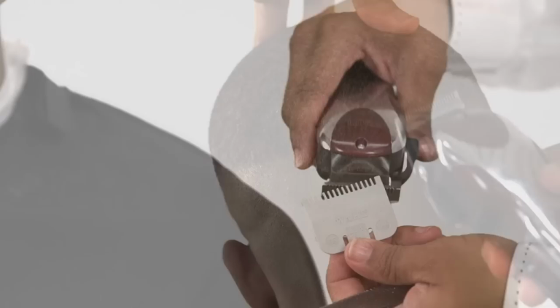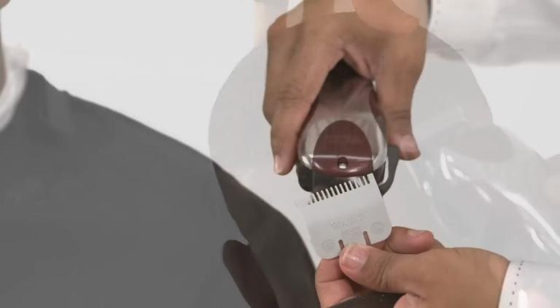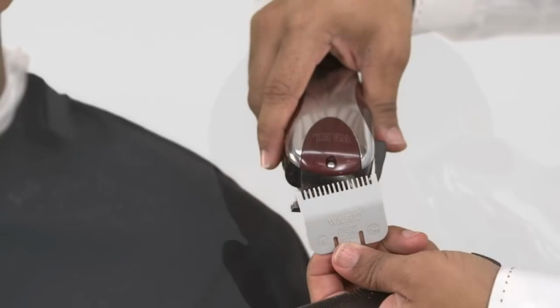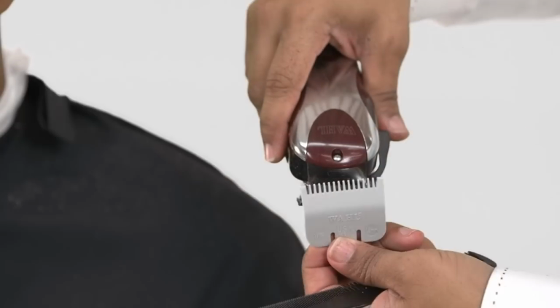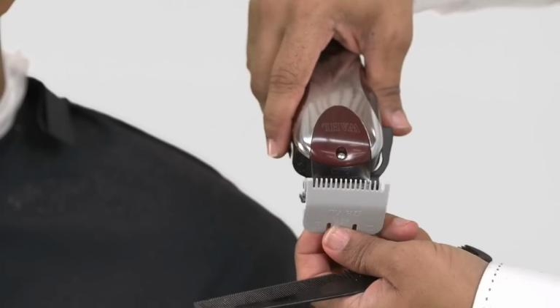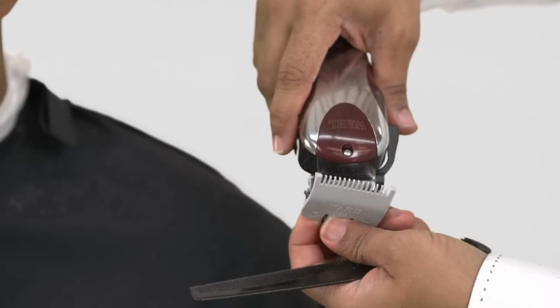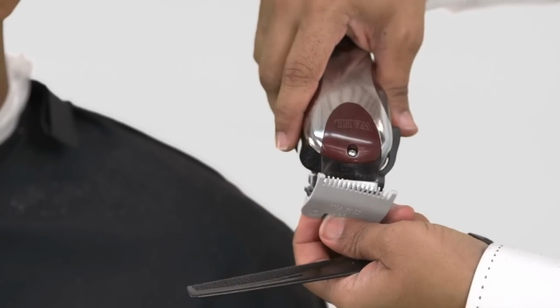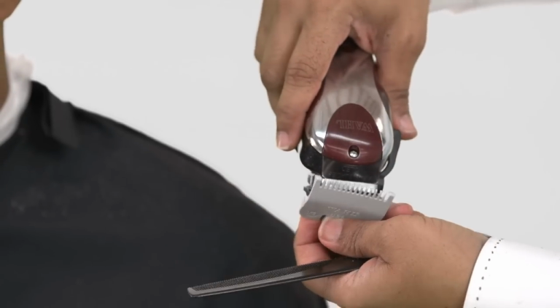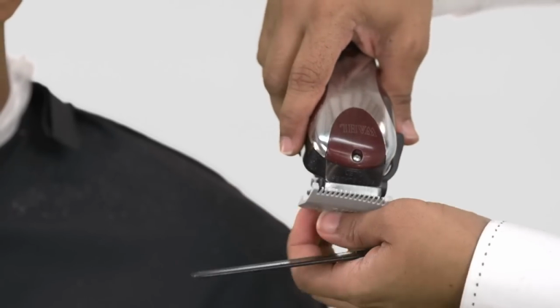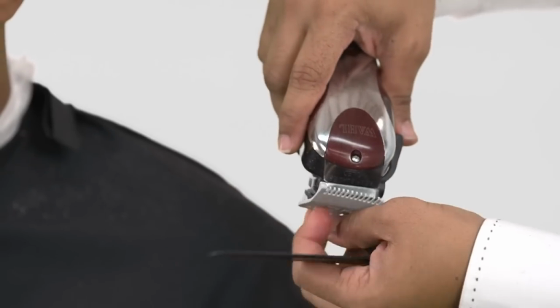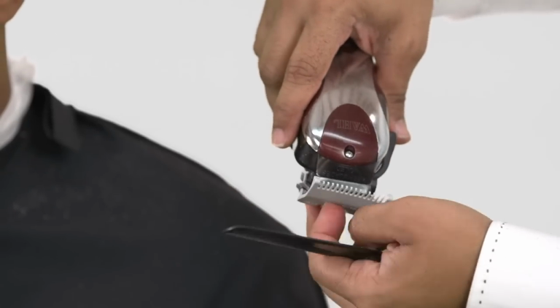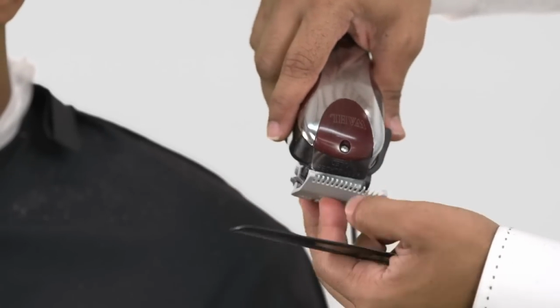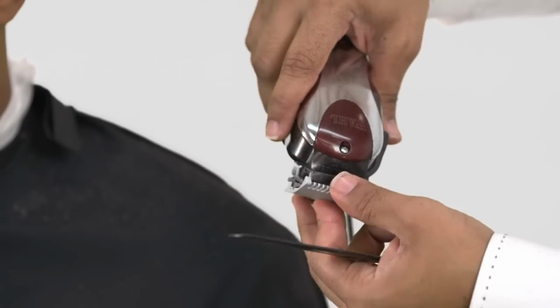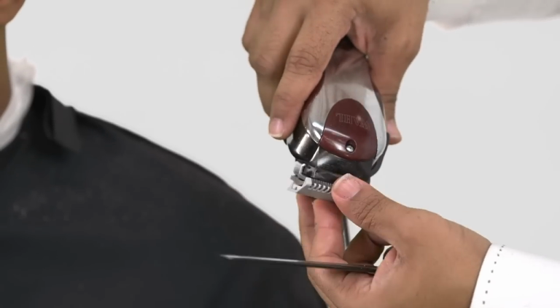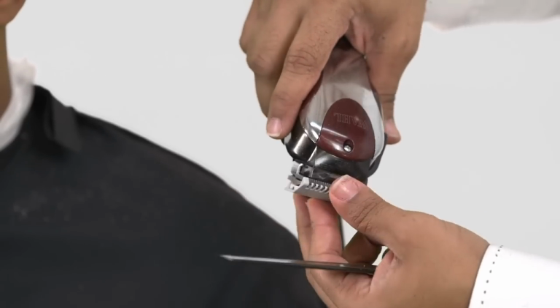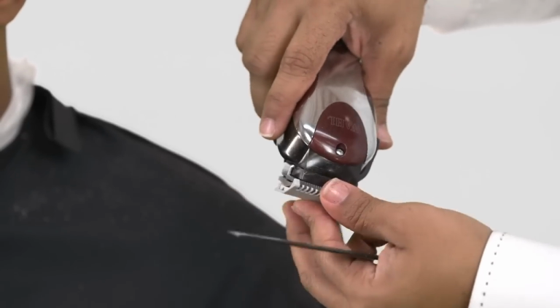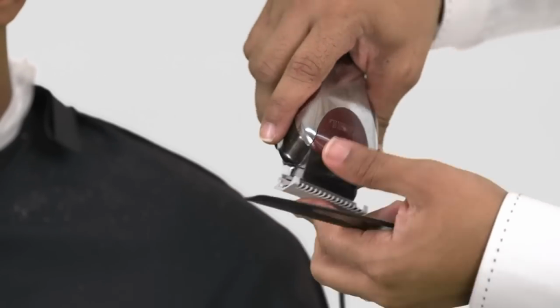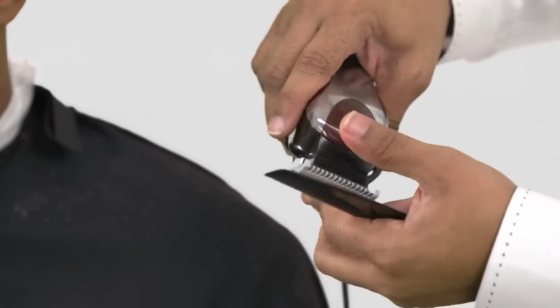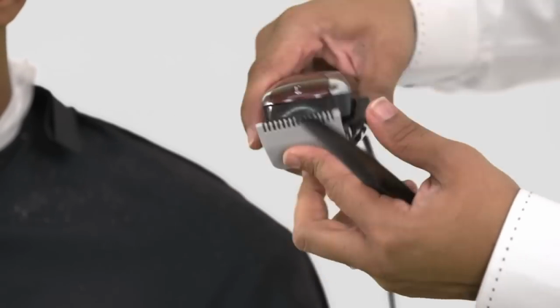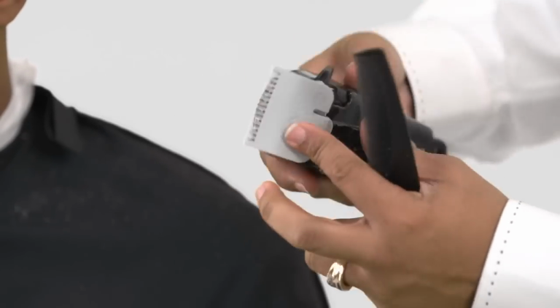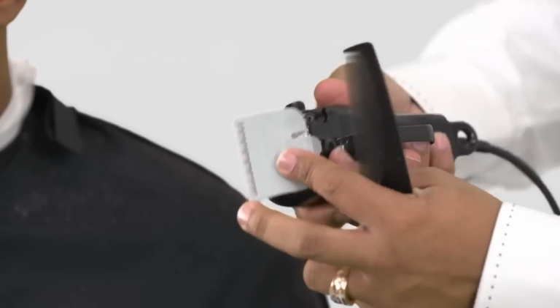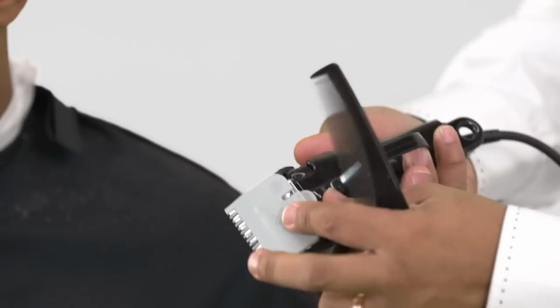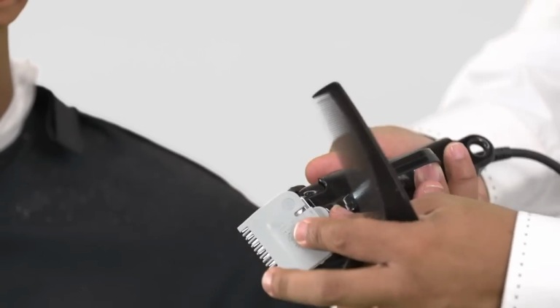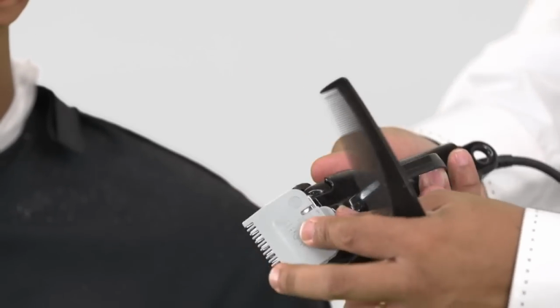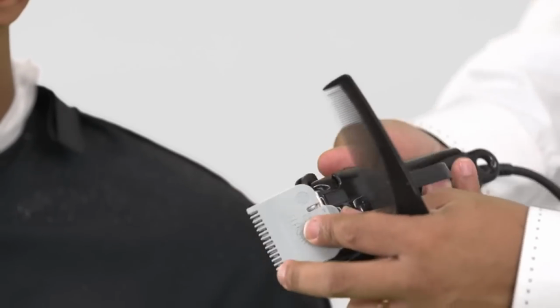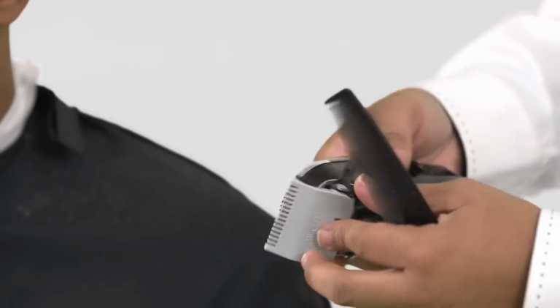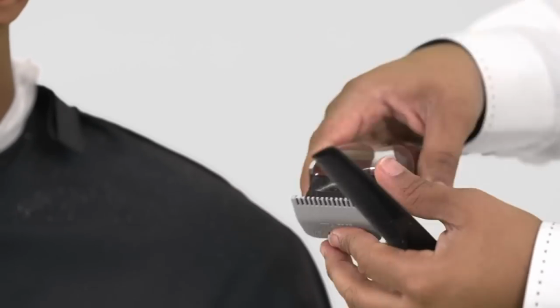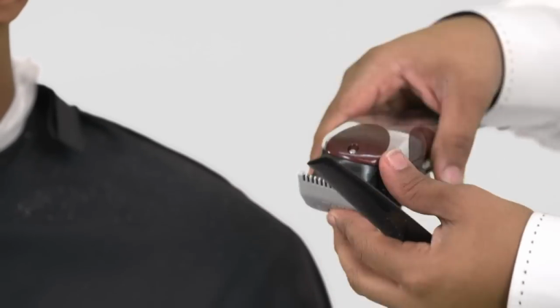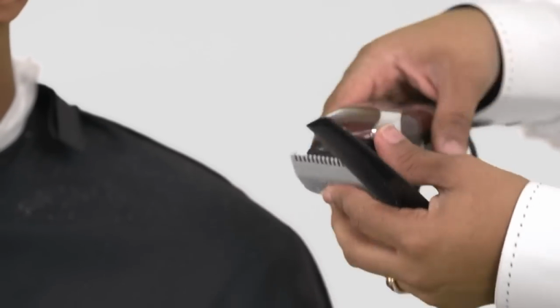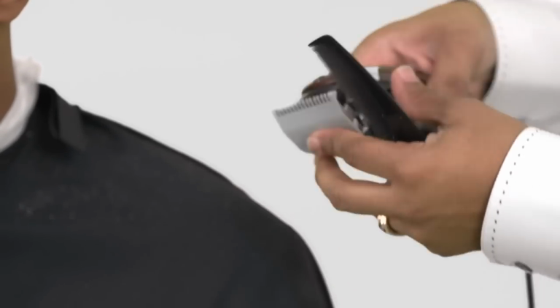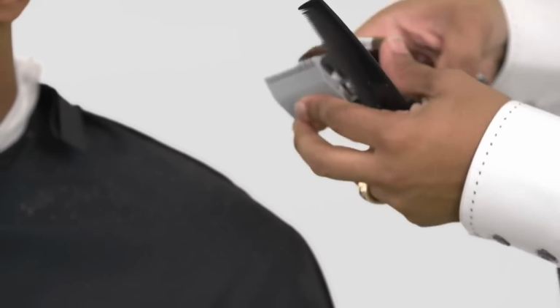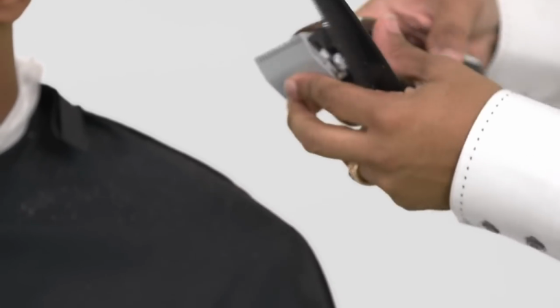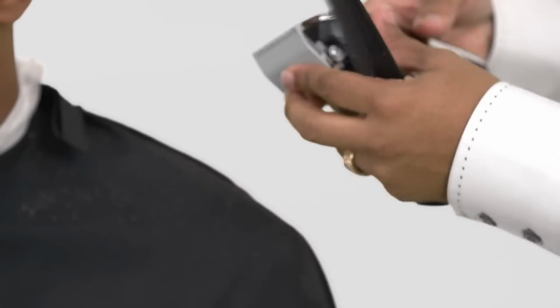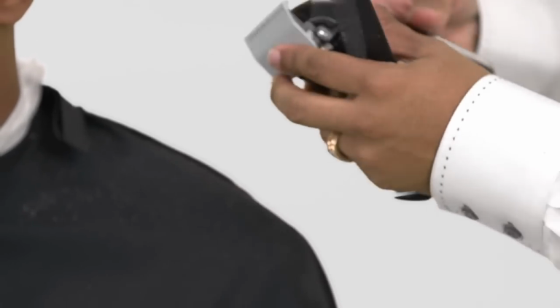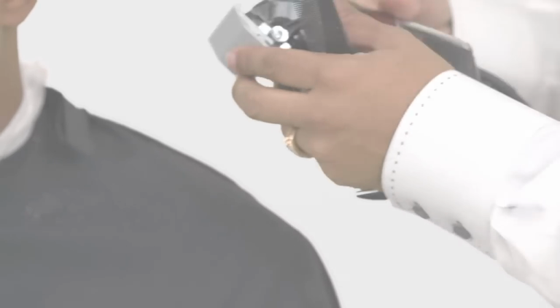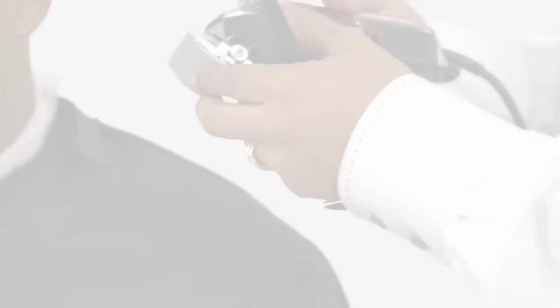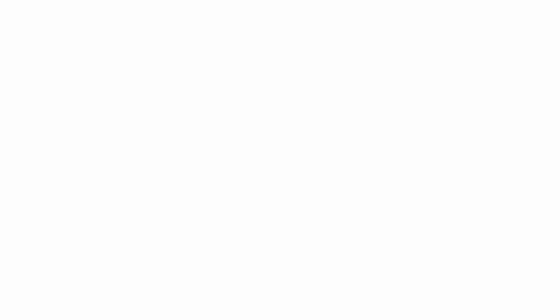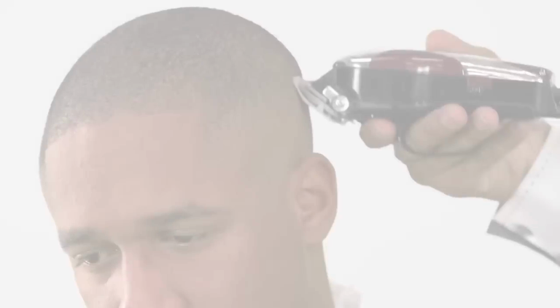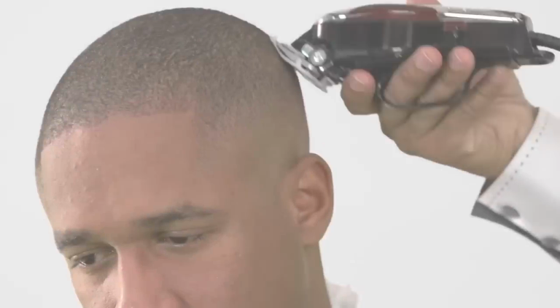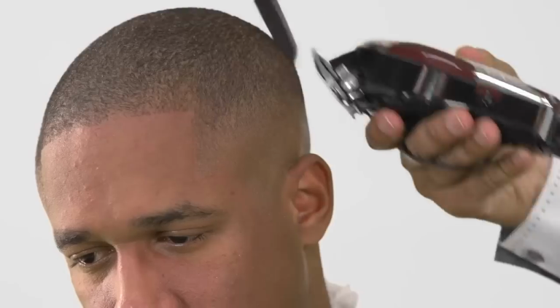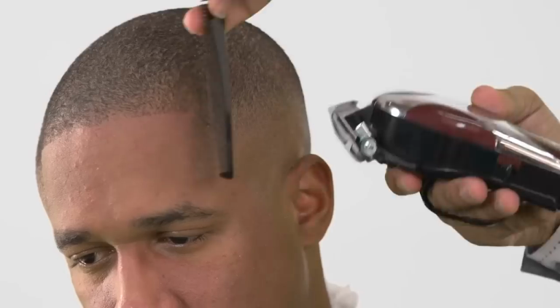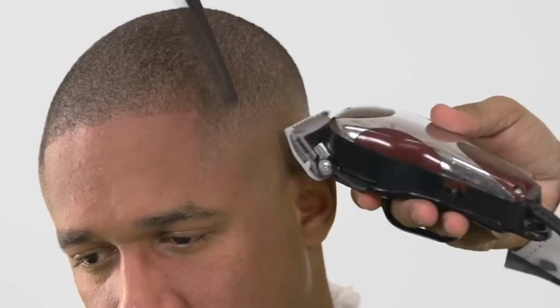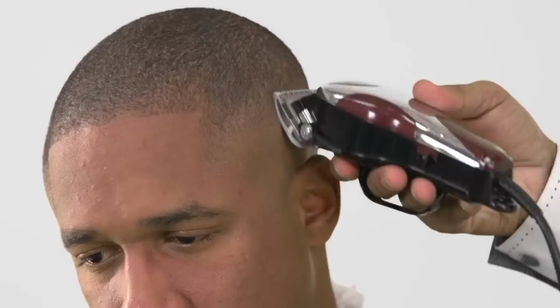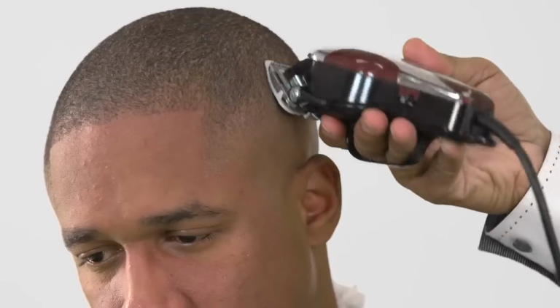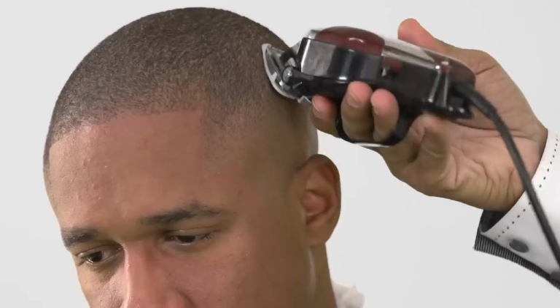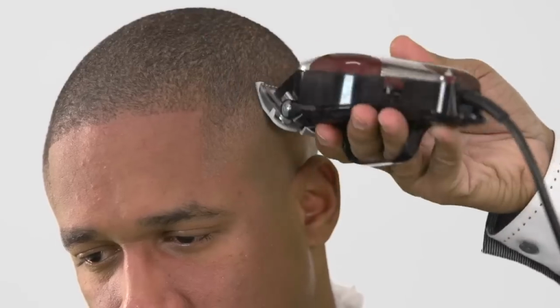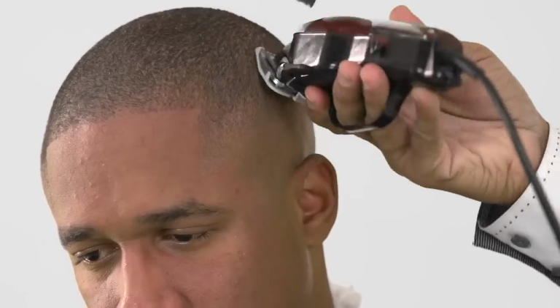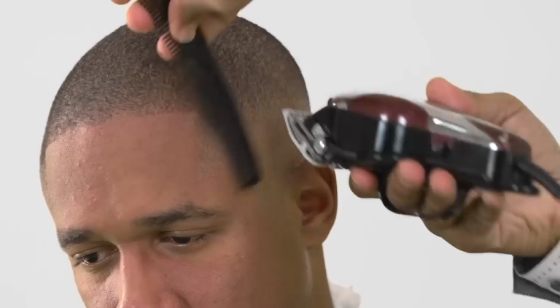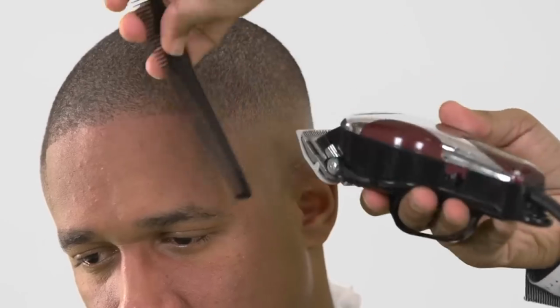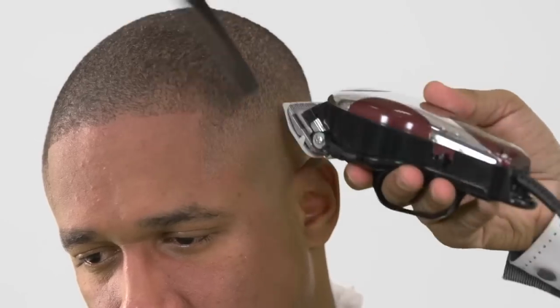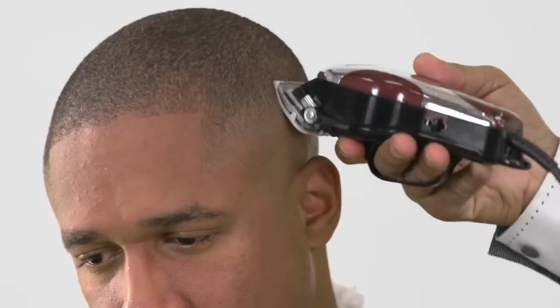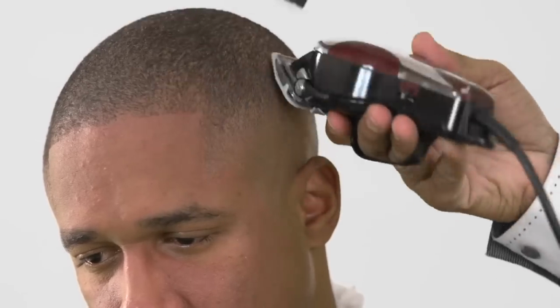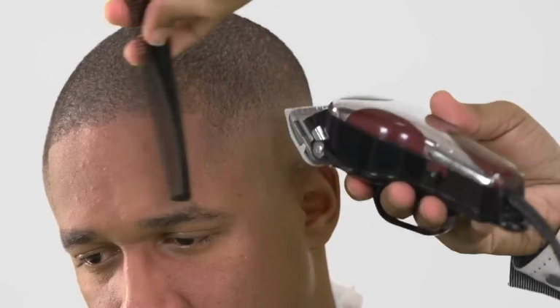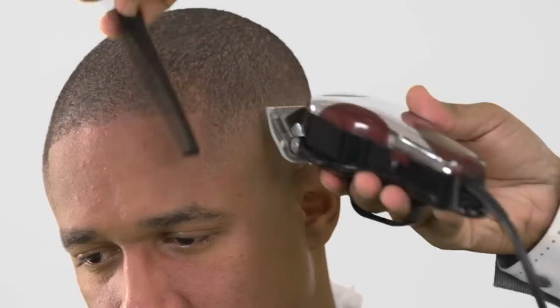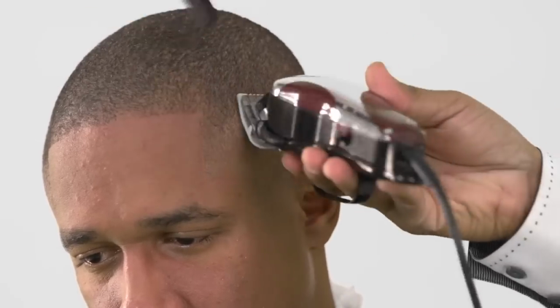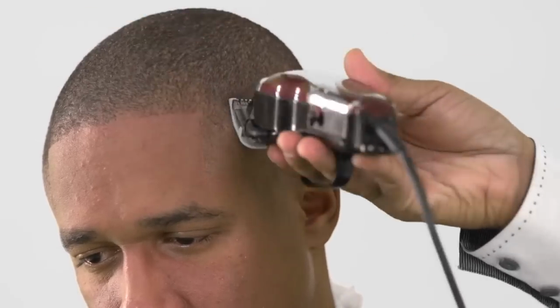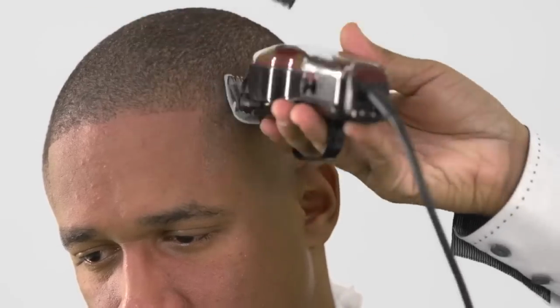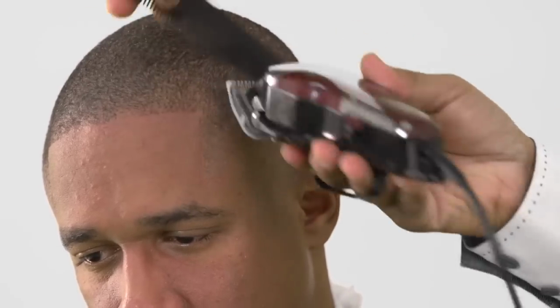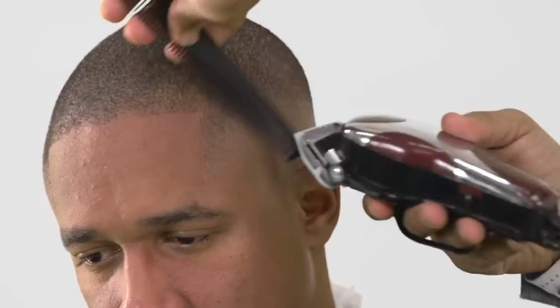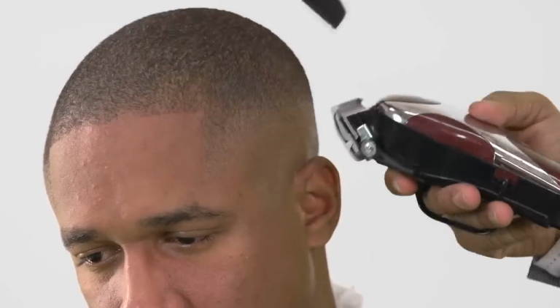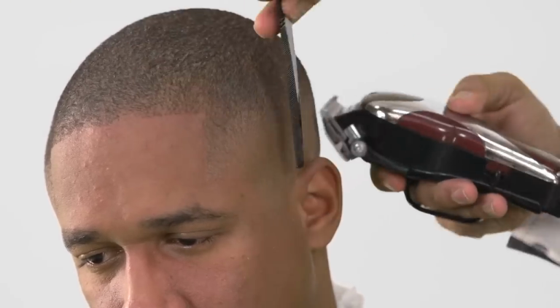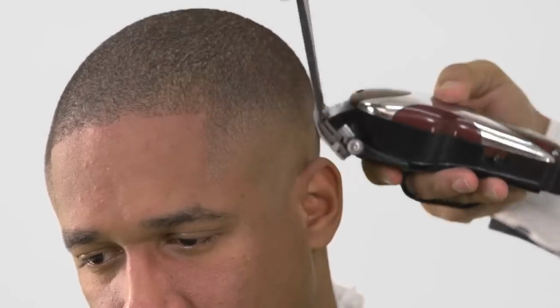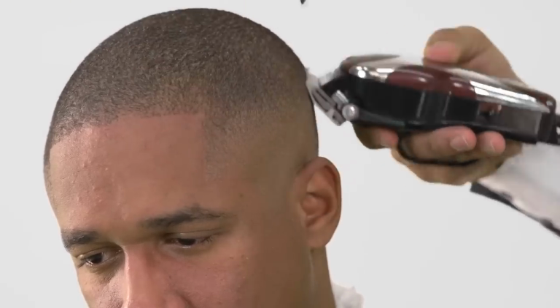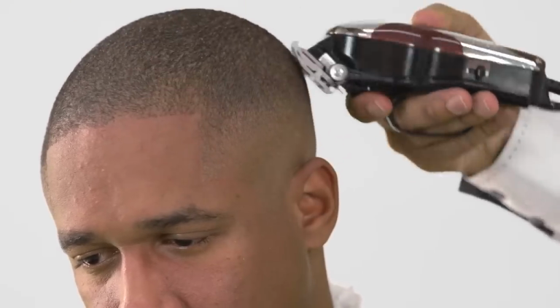Using a 1.5mm comb, working the blade from open to close, will guarantee a perfect blend.